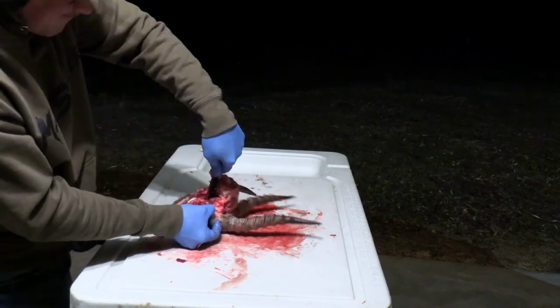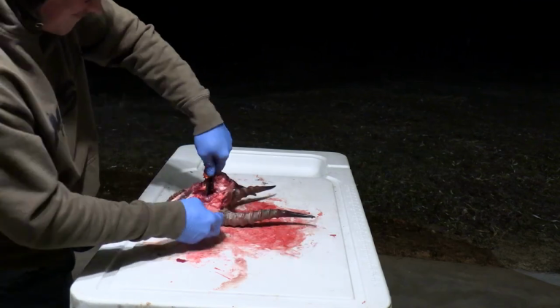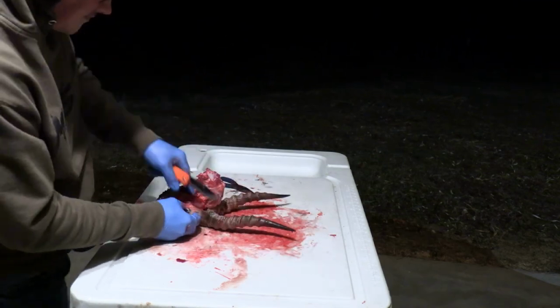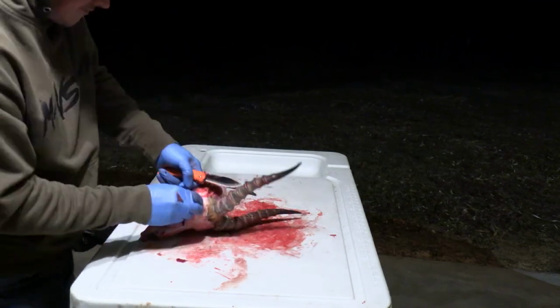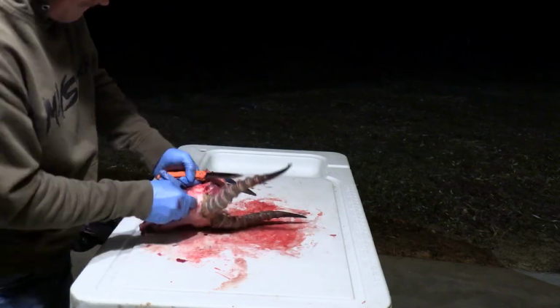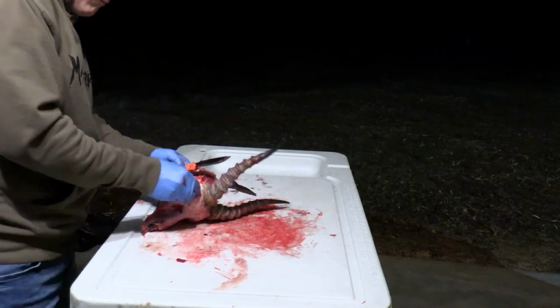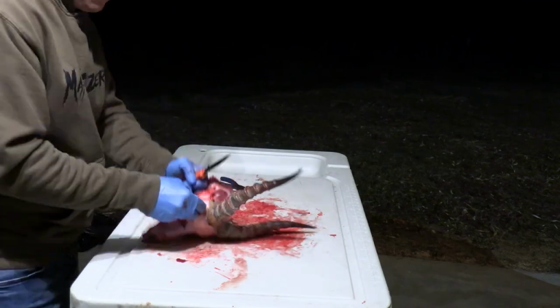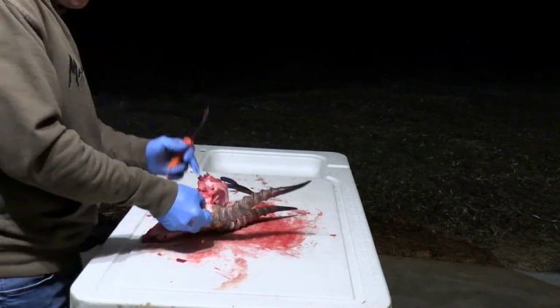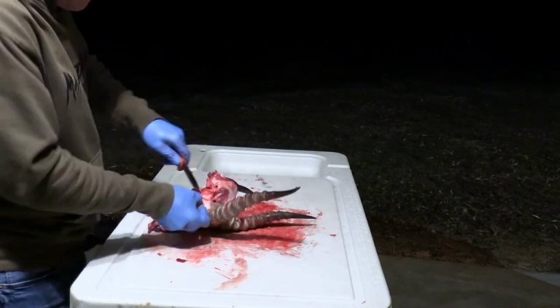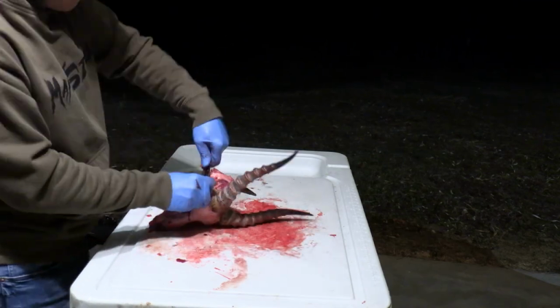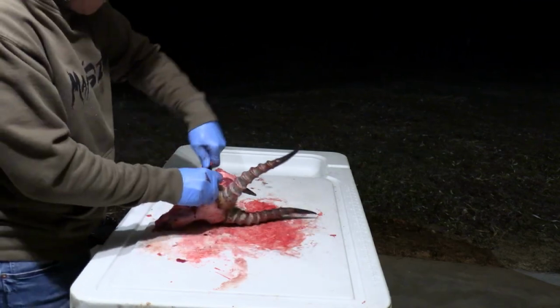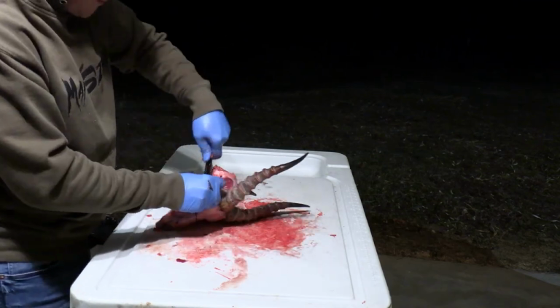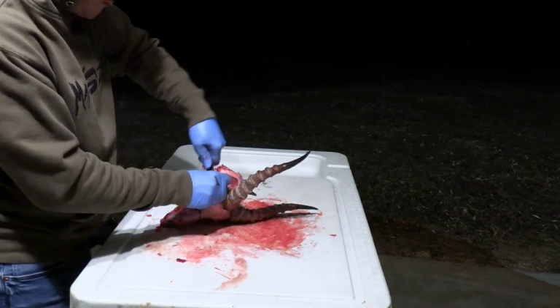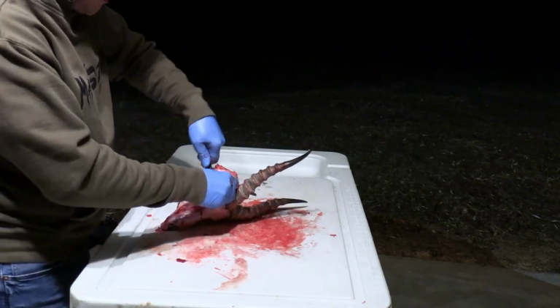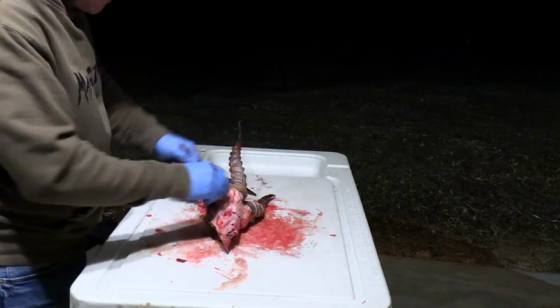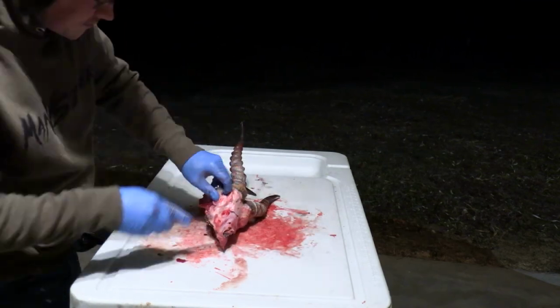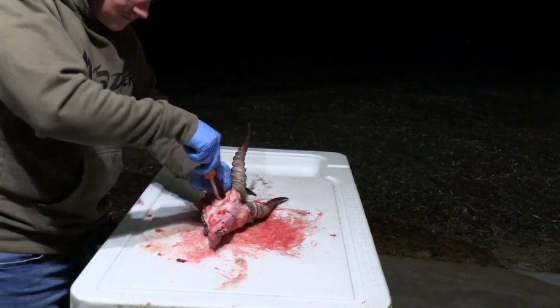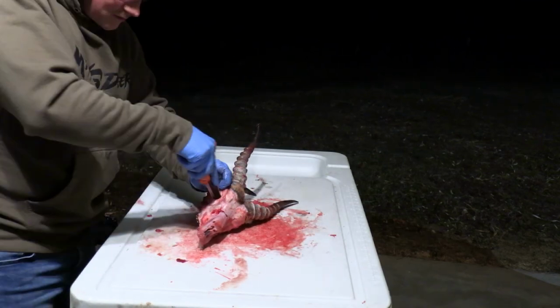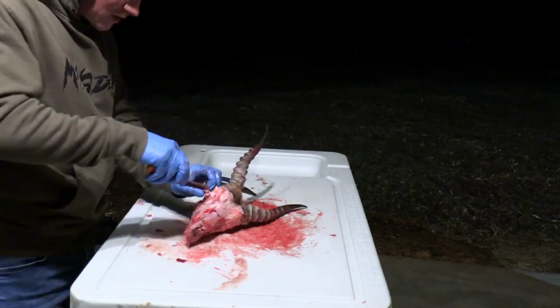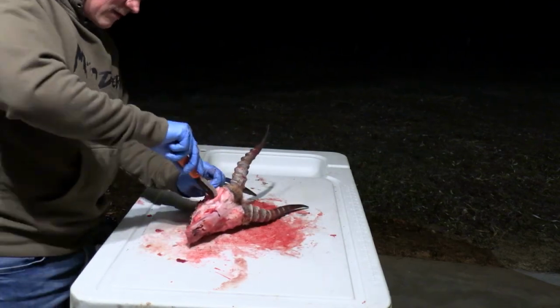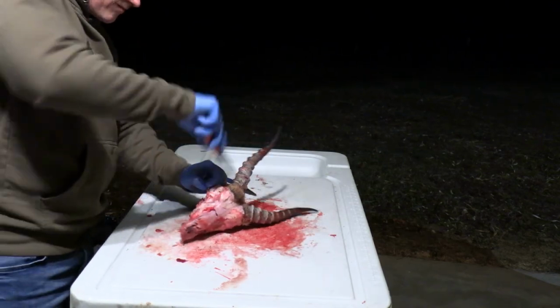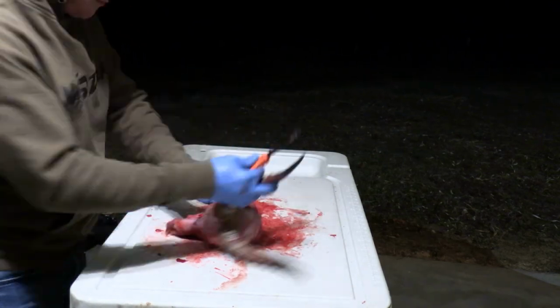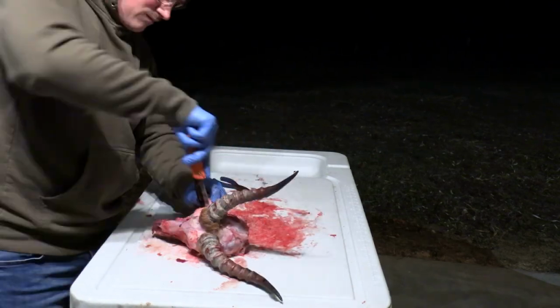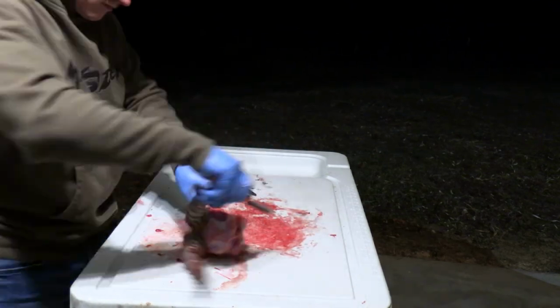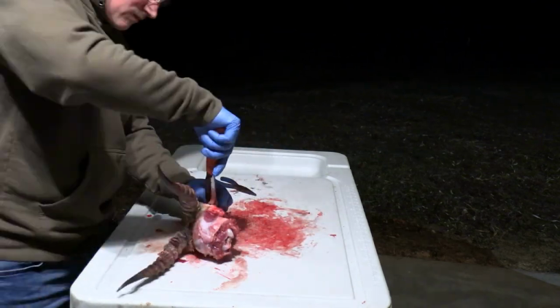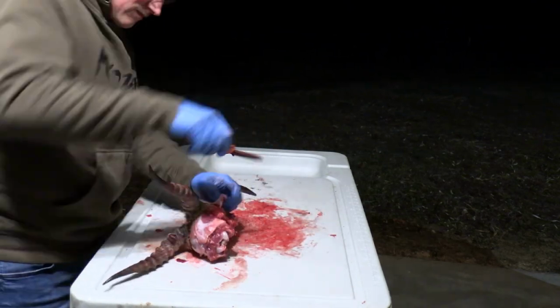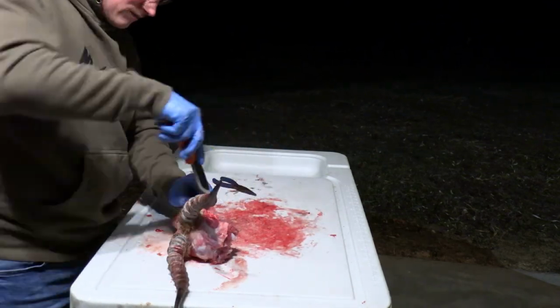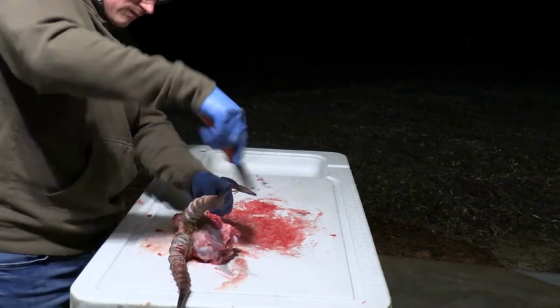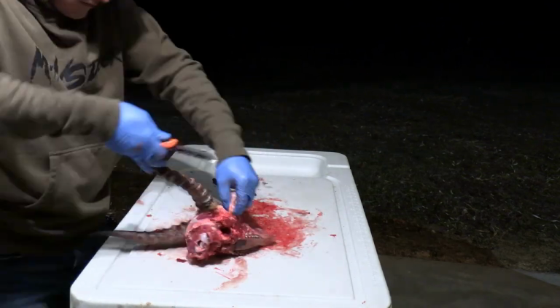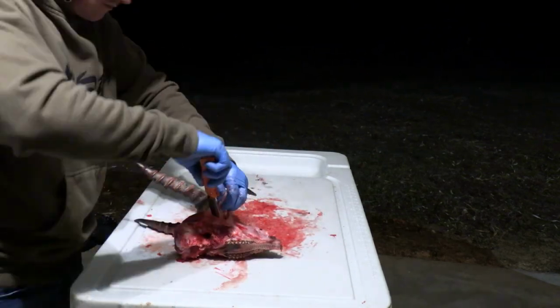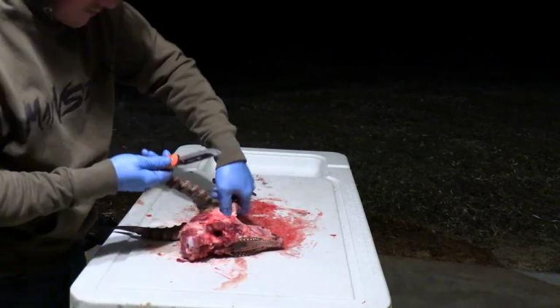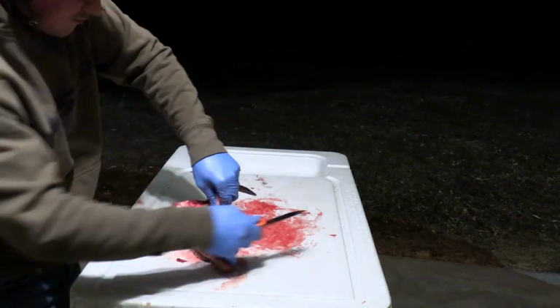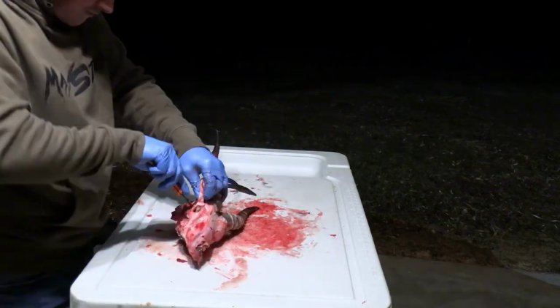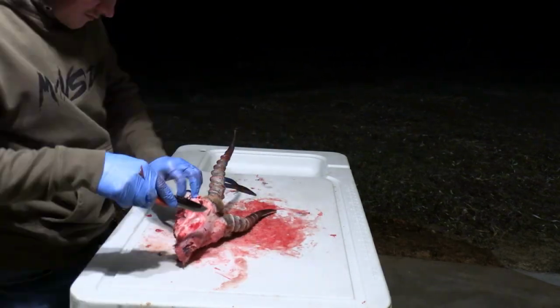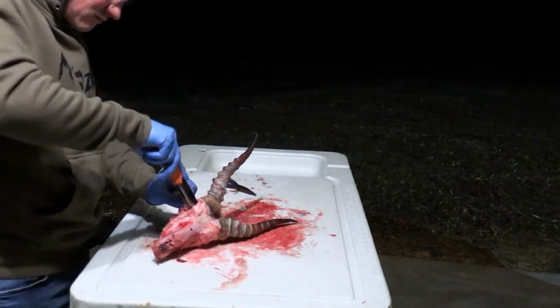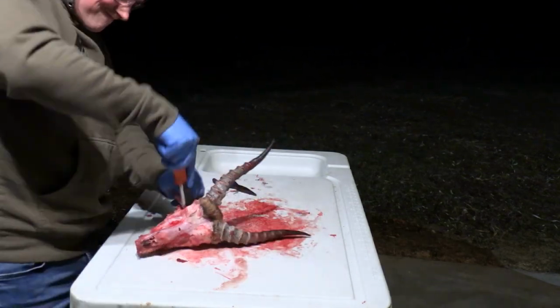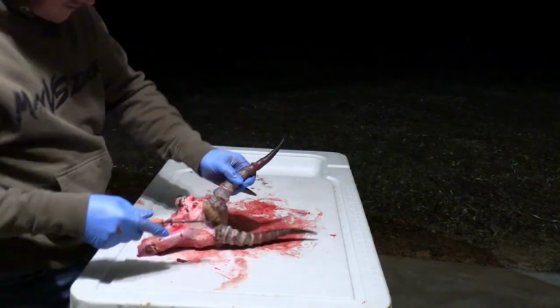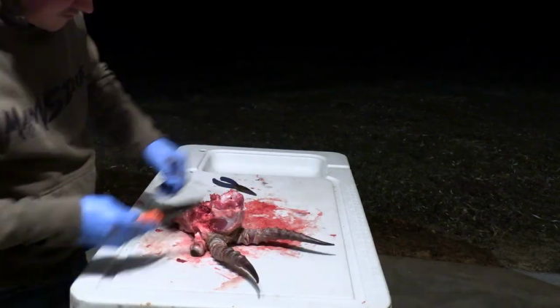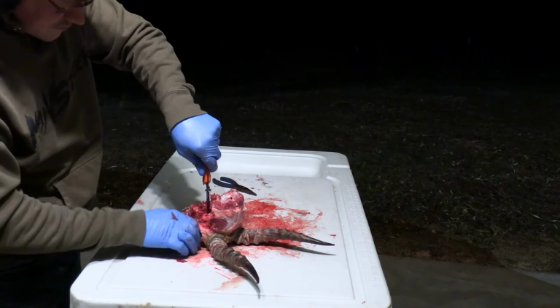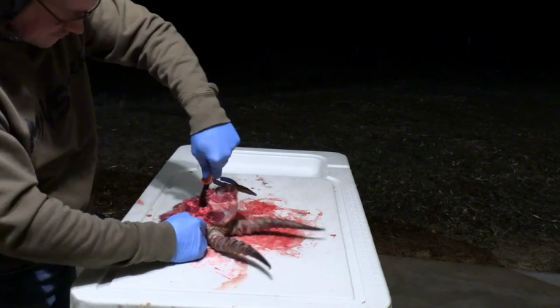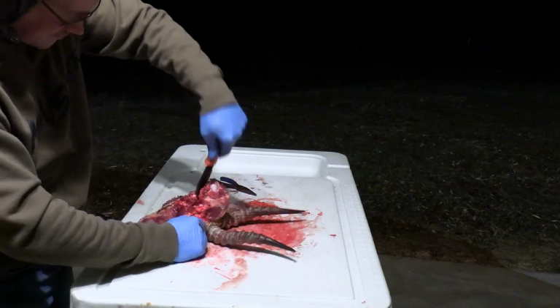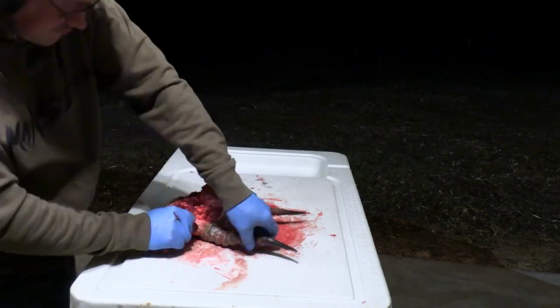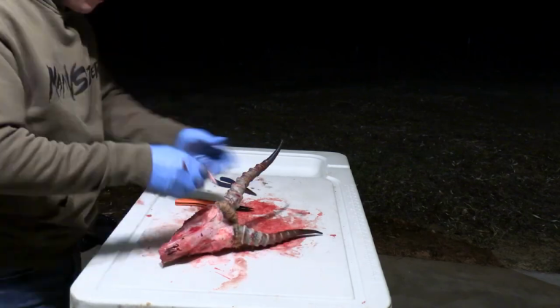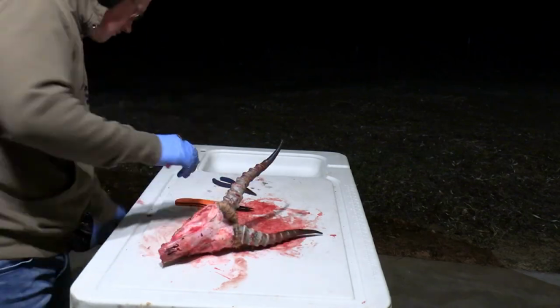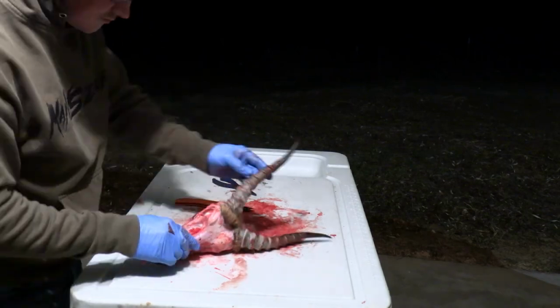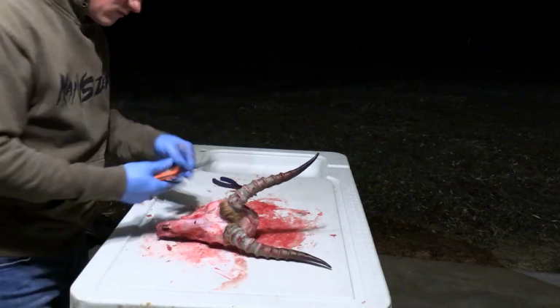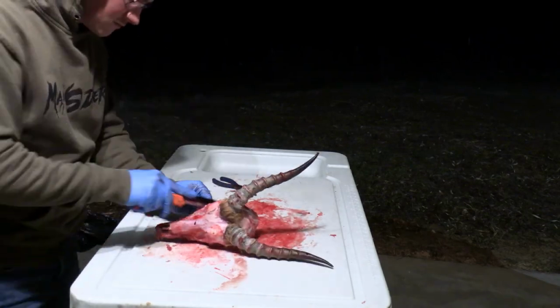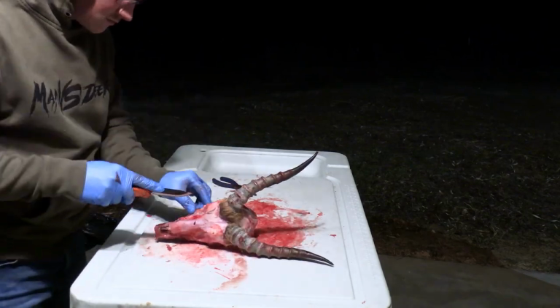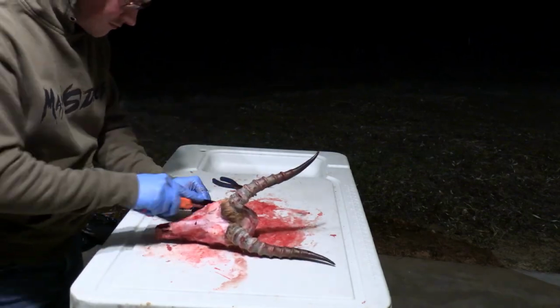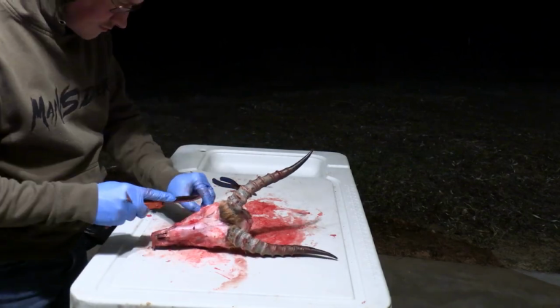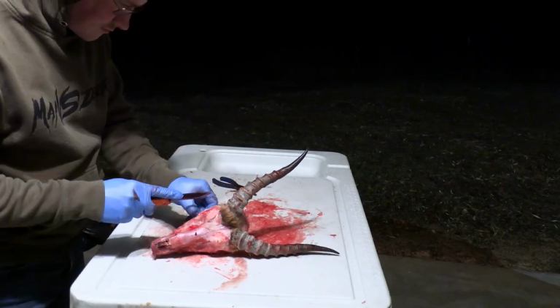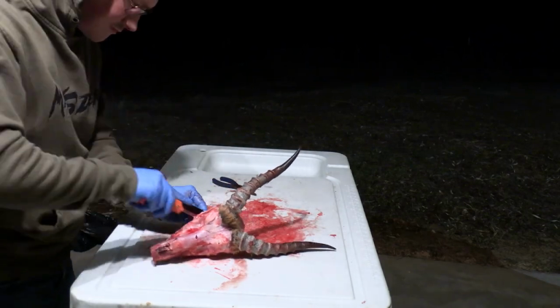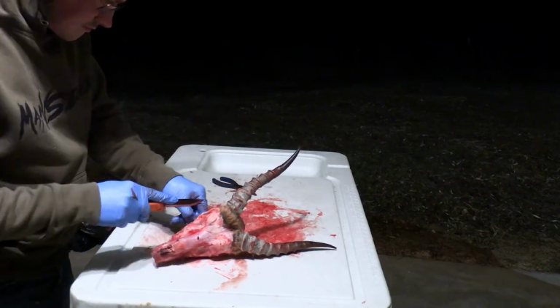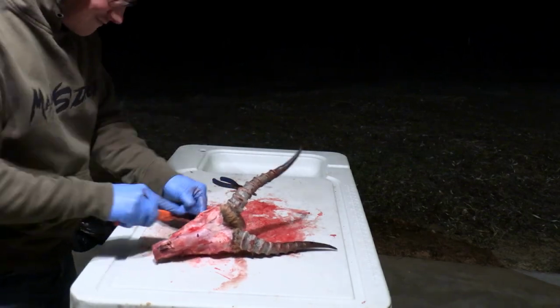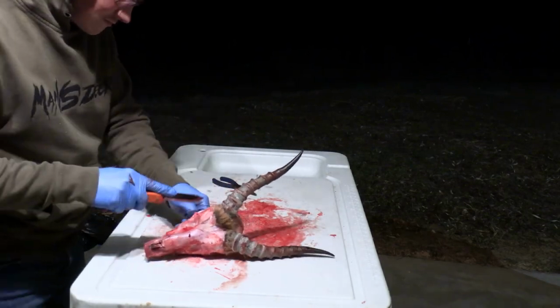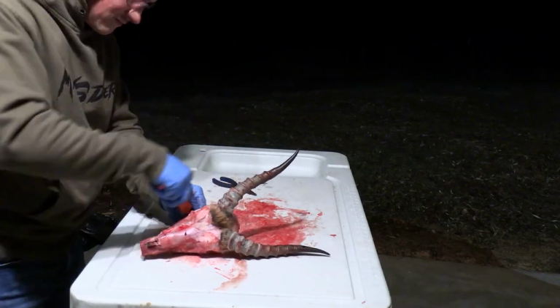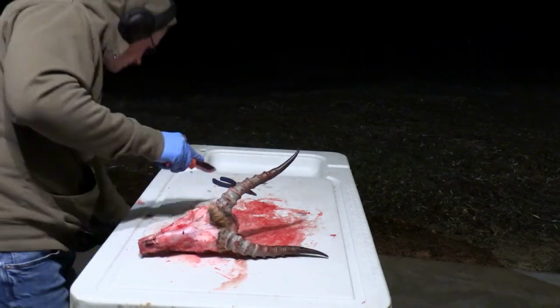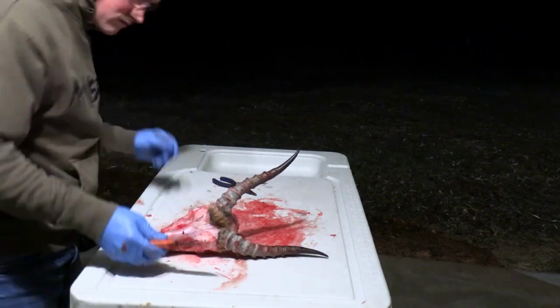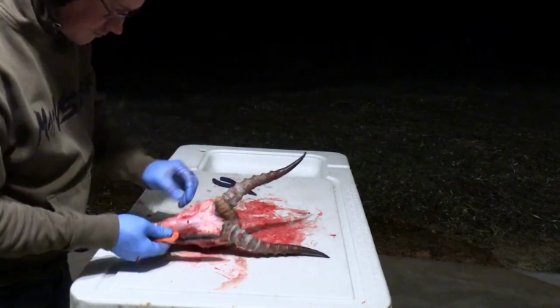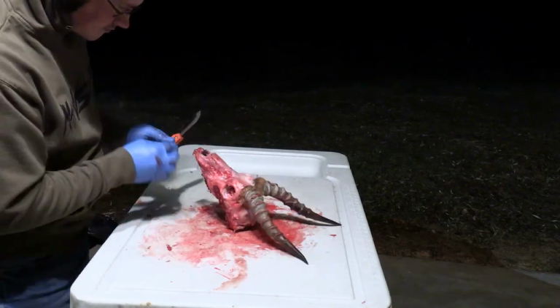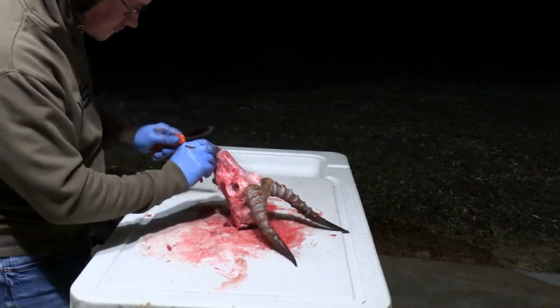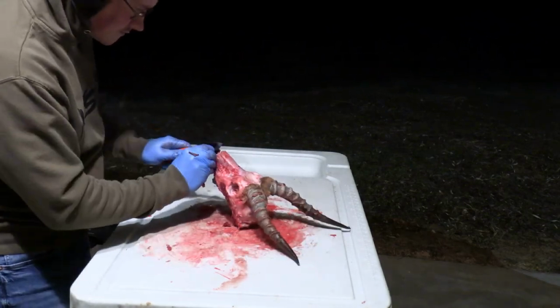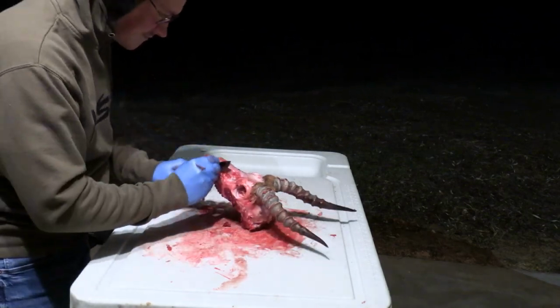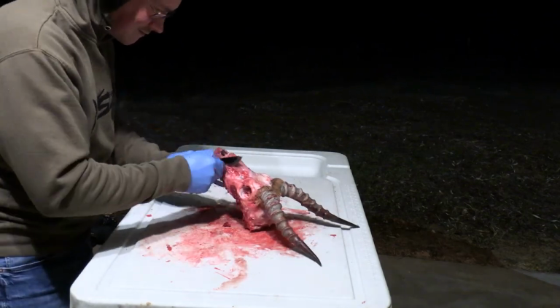After I get that lower jaw off guys, I spend a few minutes cleaning any big pieces of flesh that I missed and then it's on to the boiler.